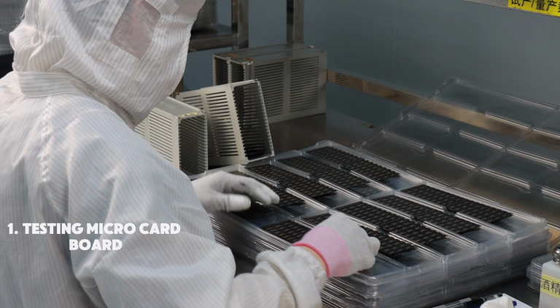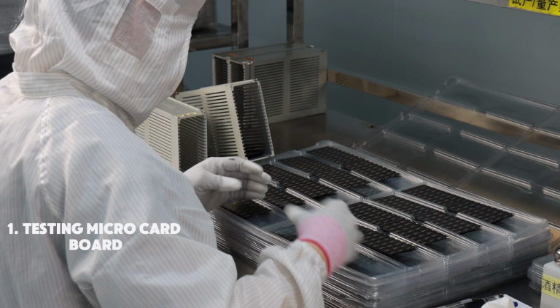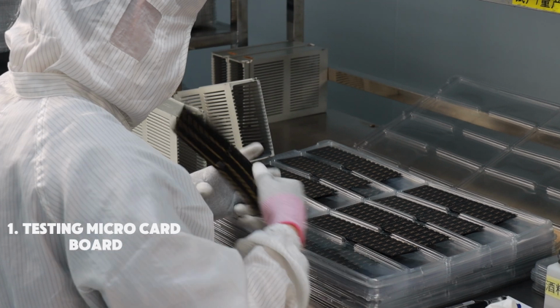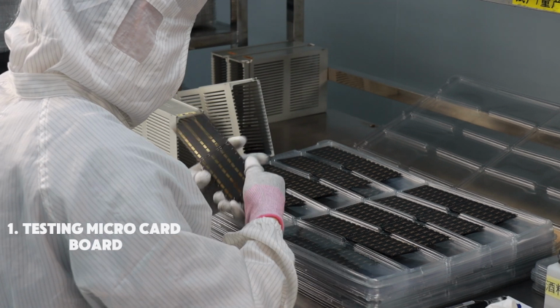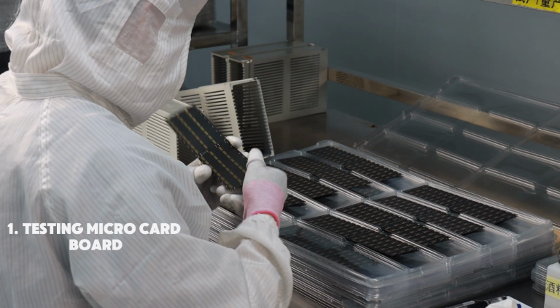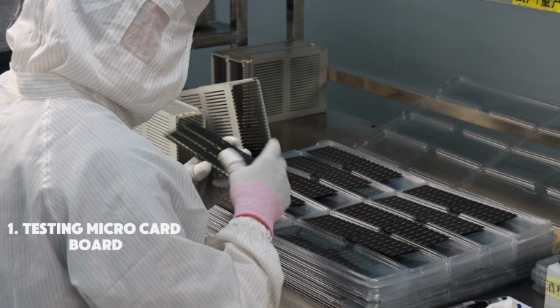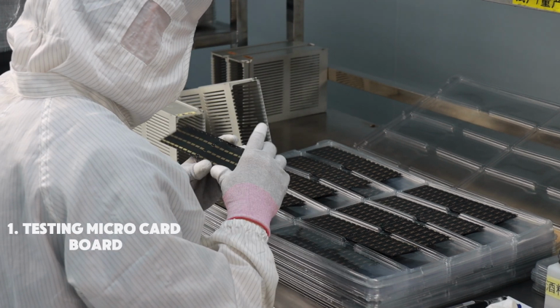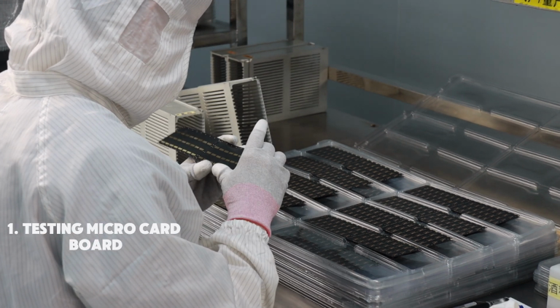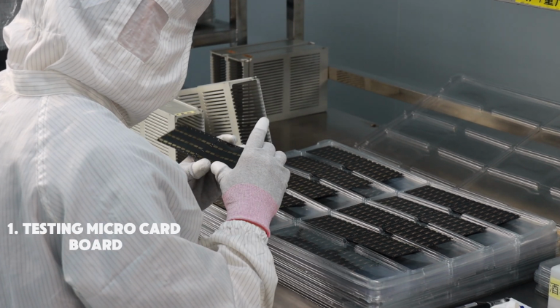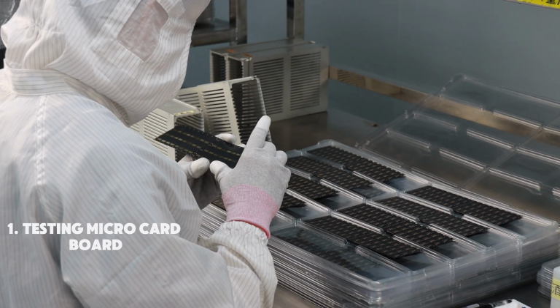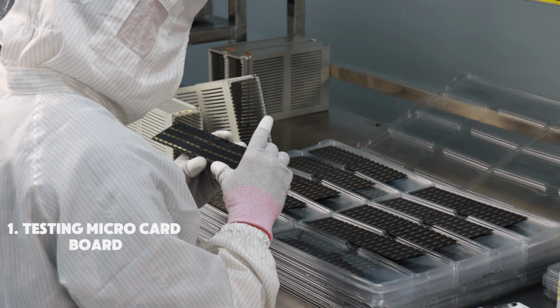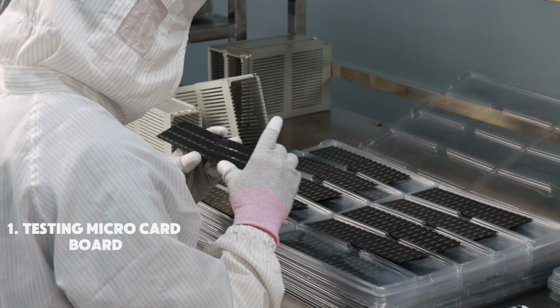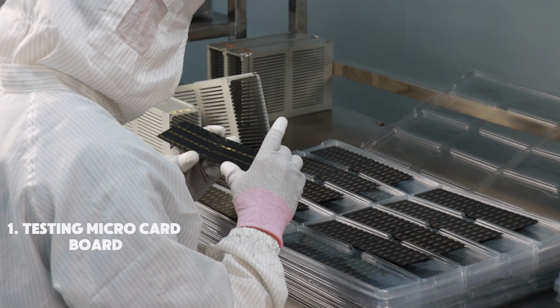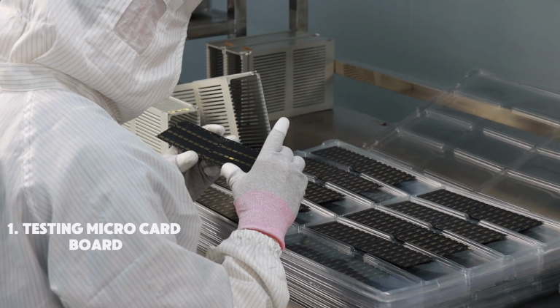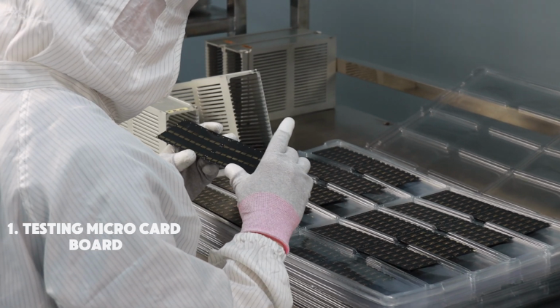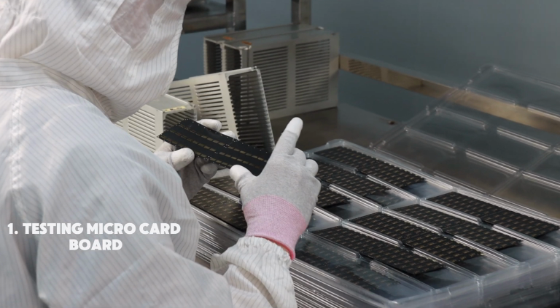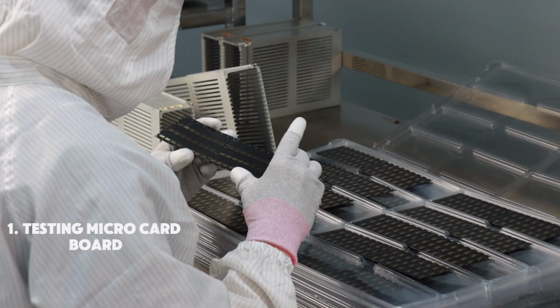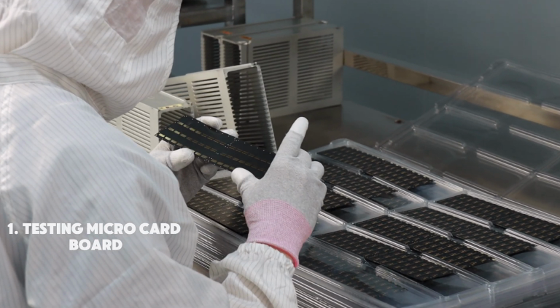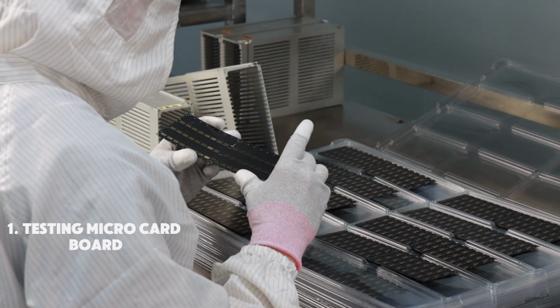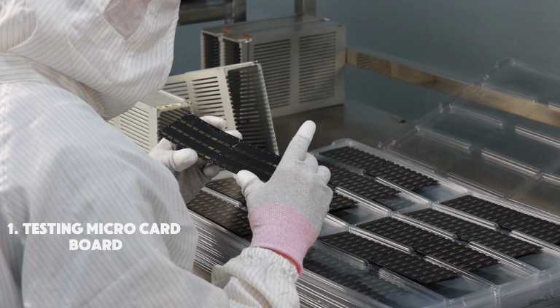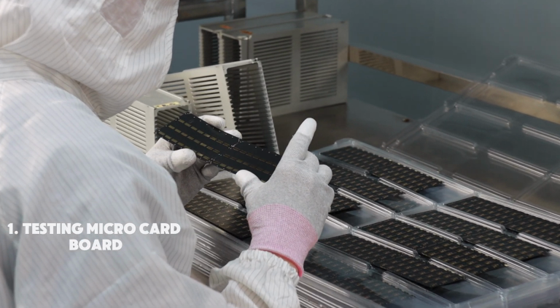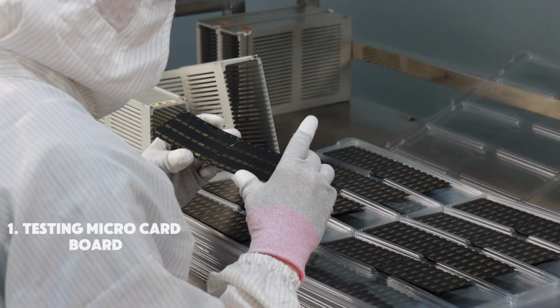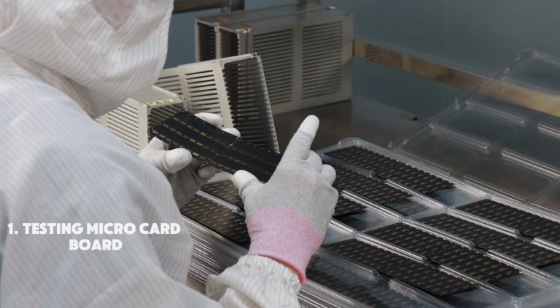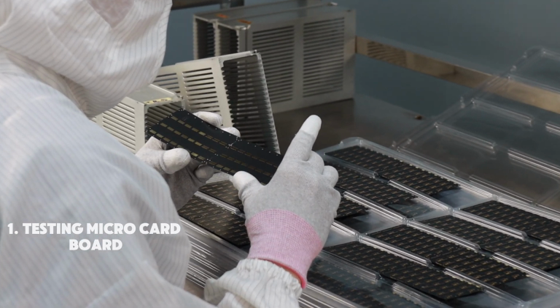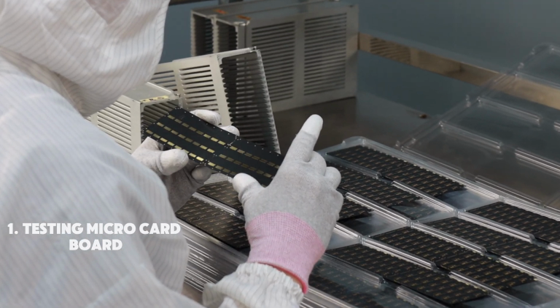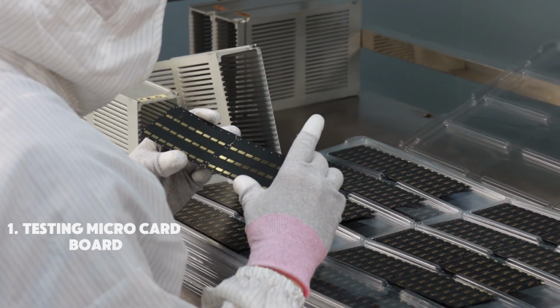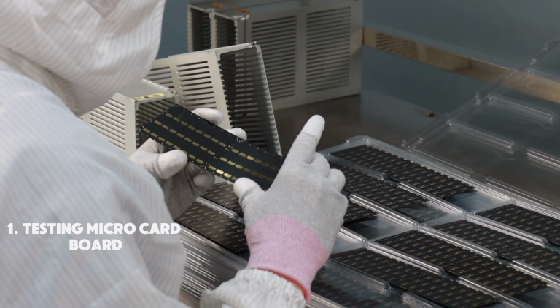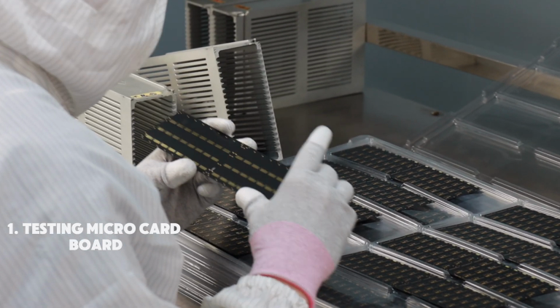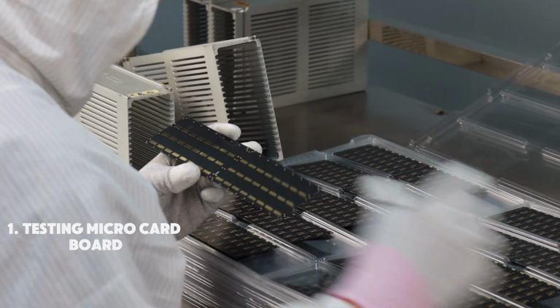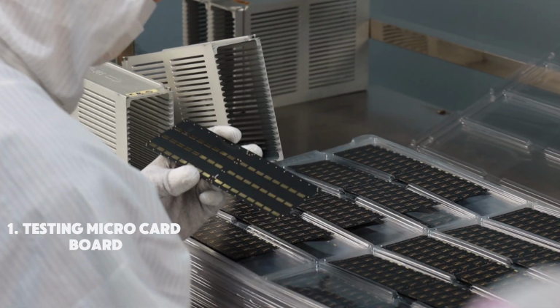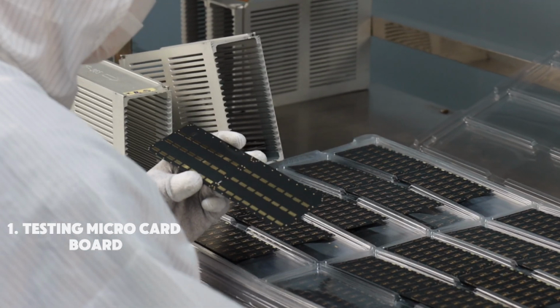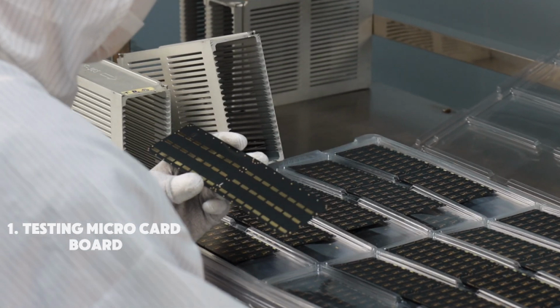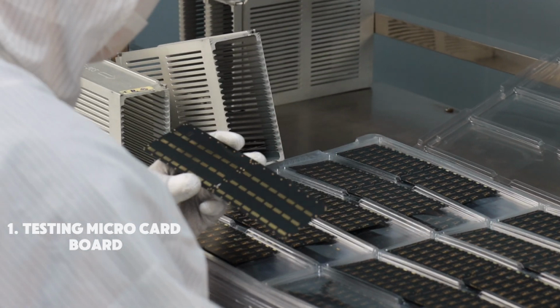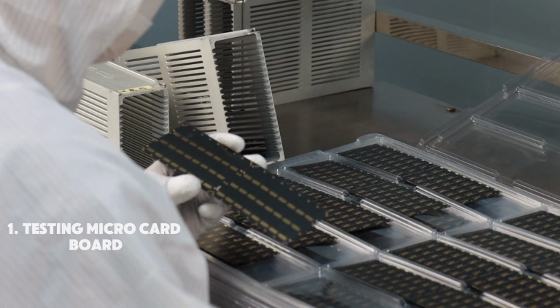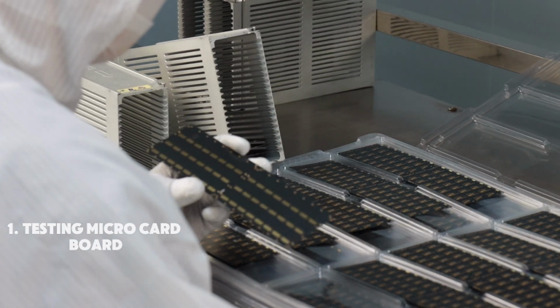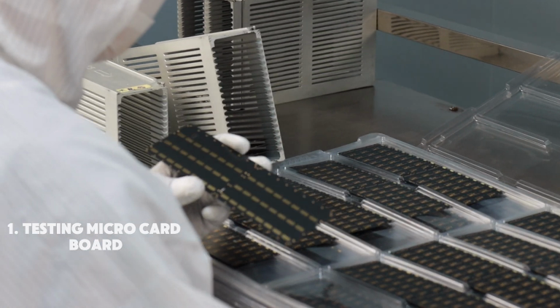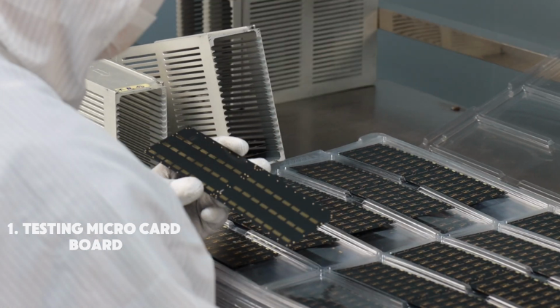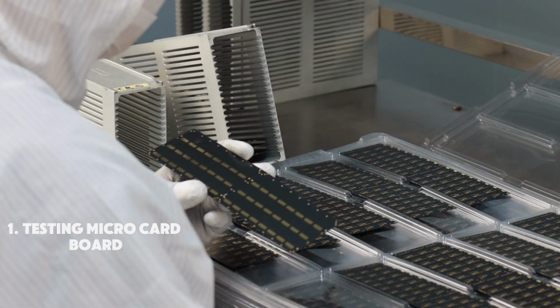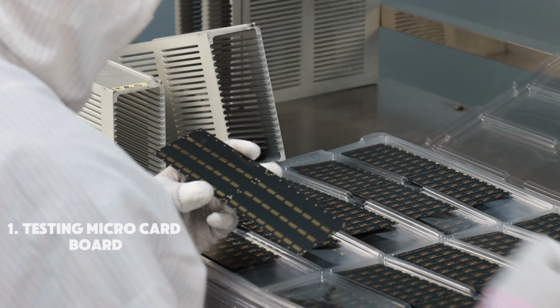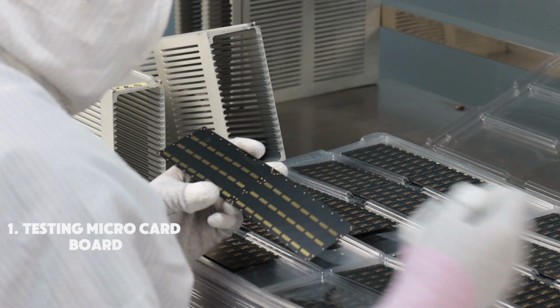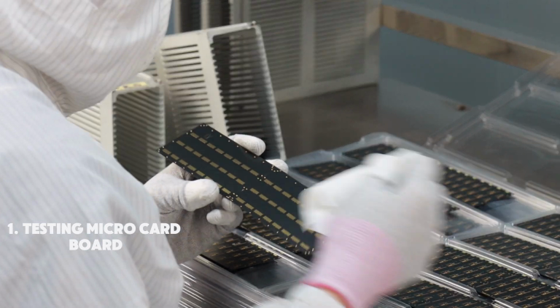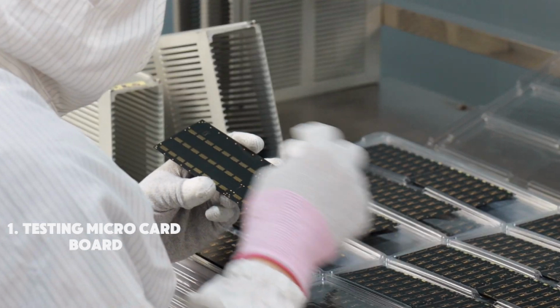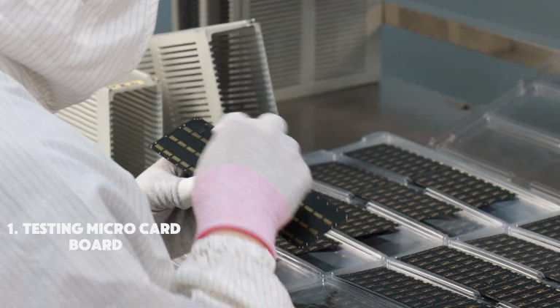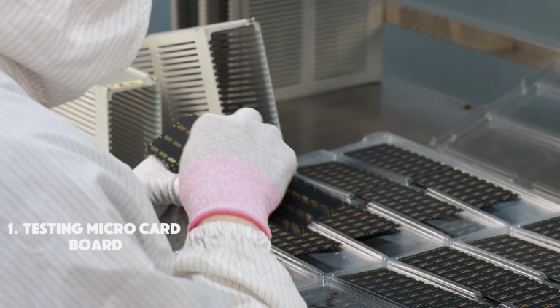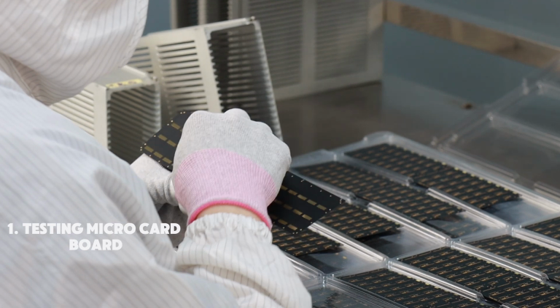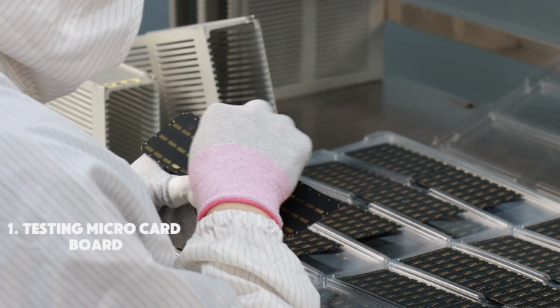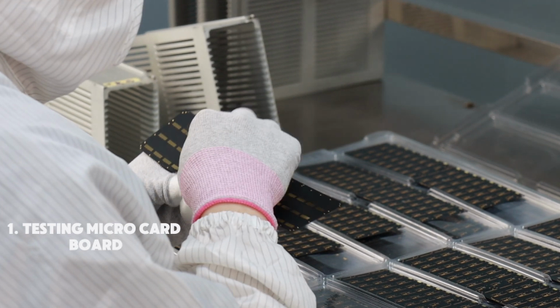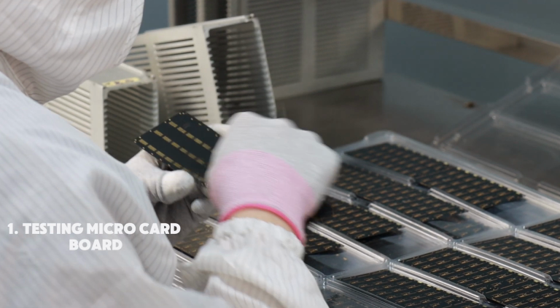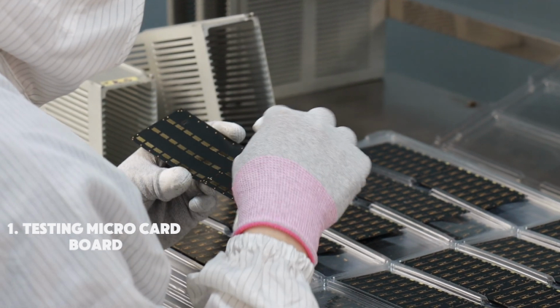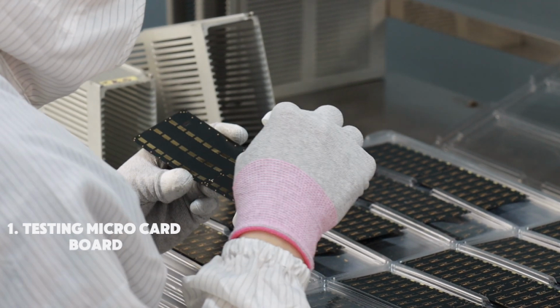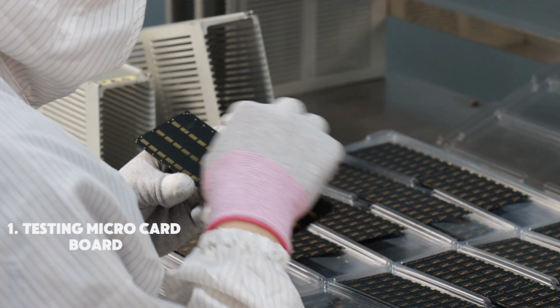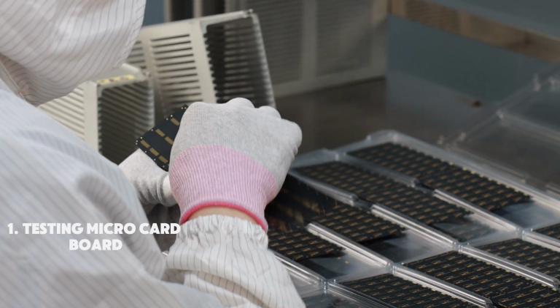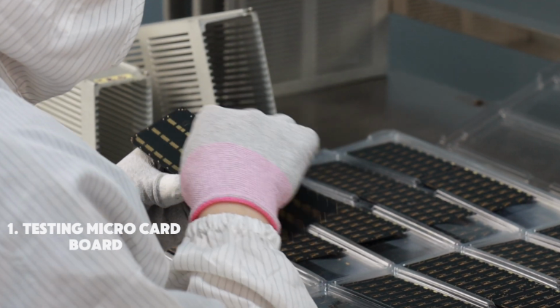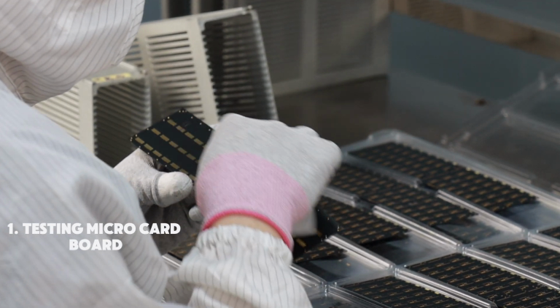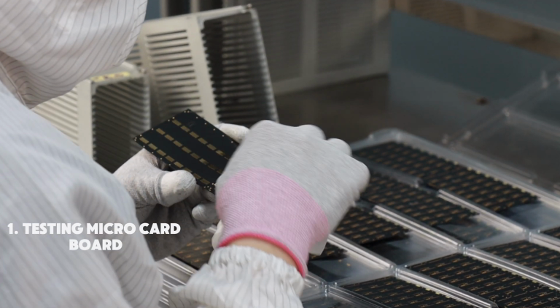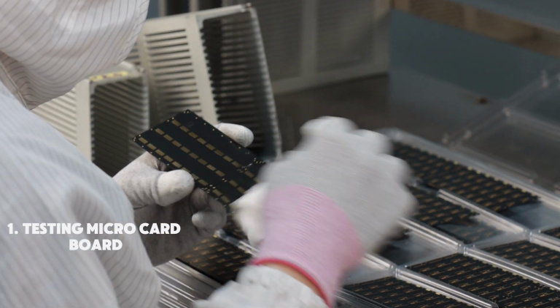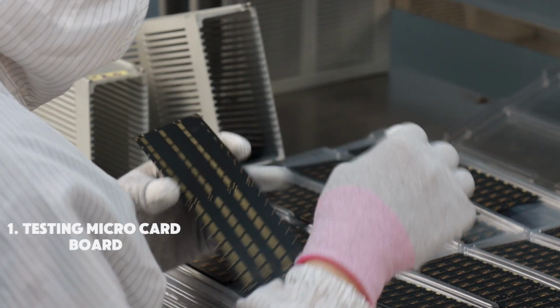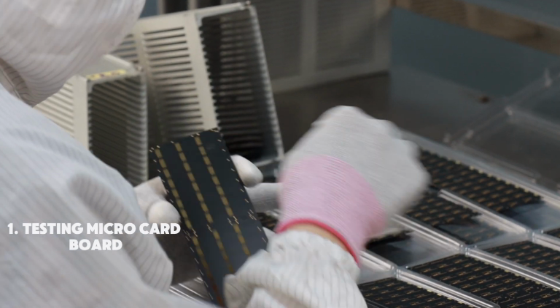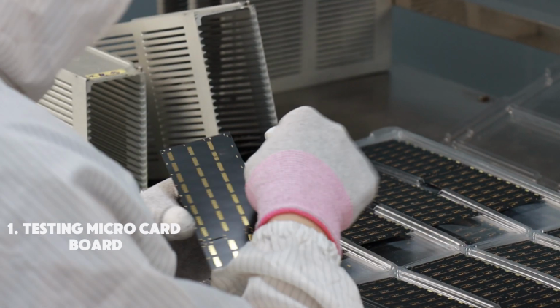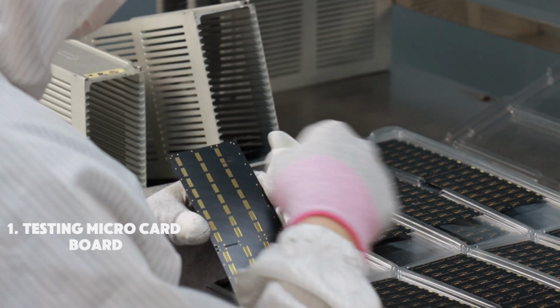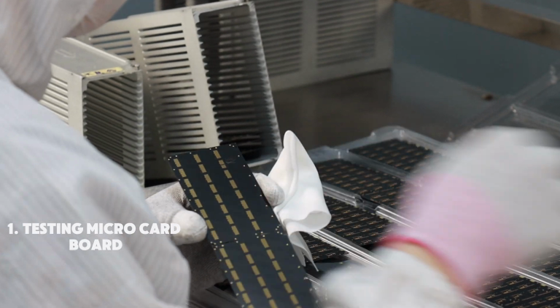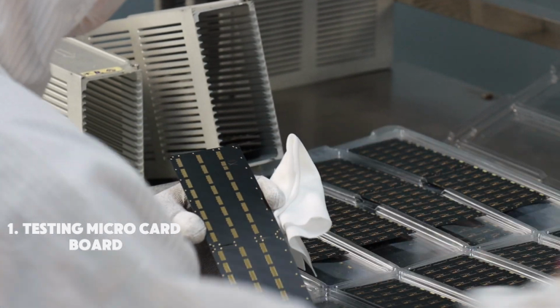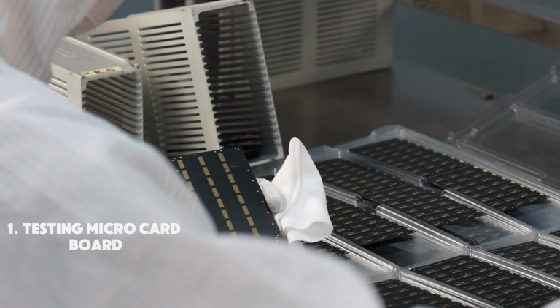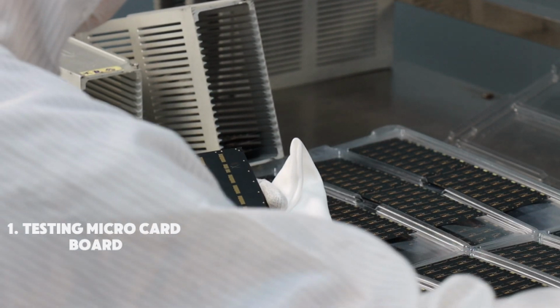The first step is inspecting microcard boards. Operators carefully check for defects like scratches or damage and remove any defective boards.